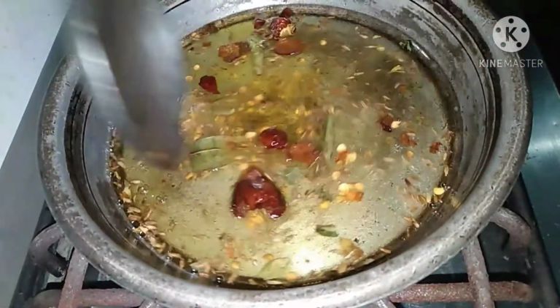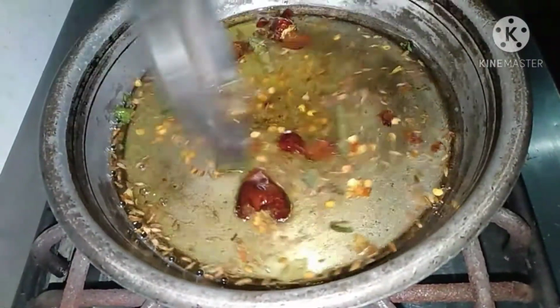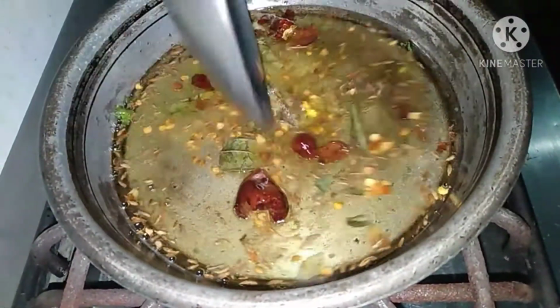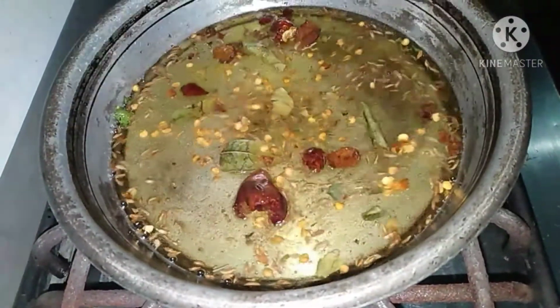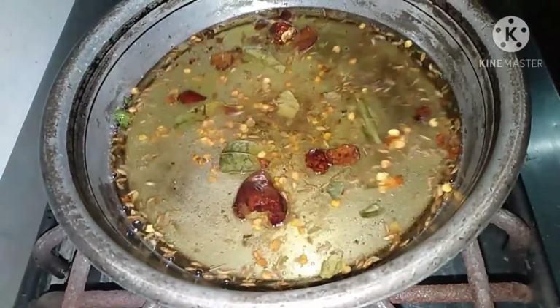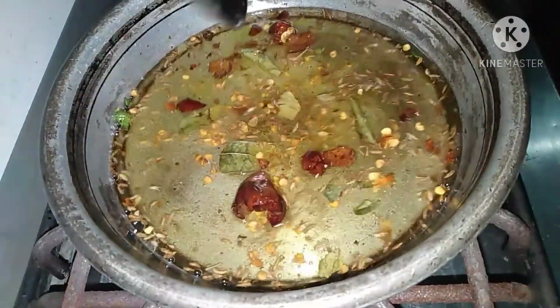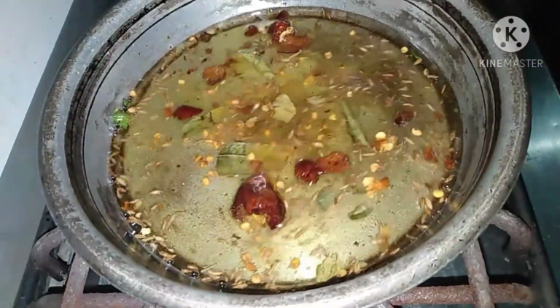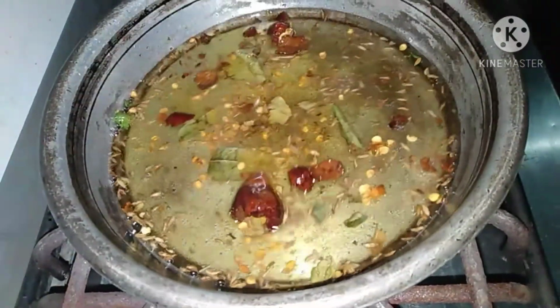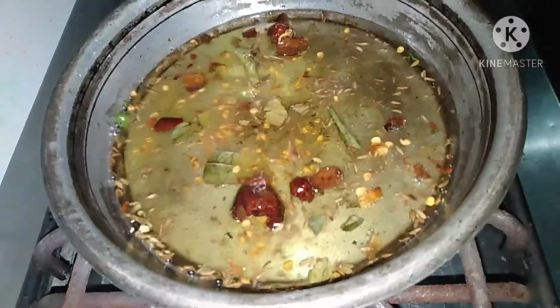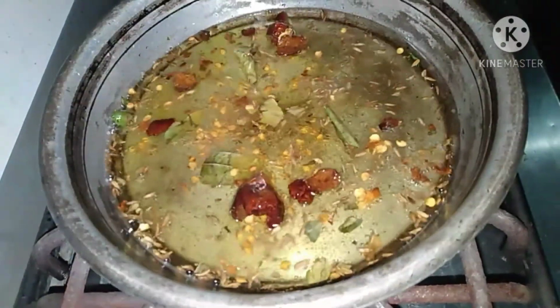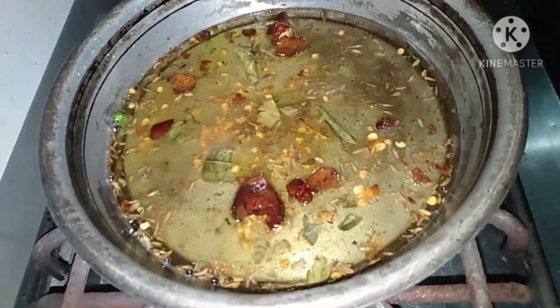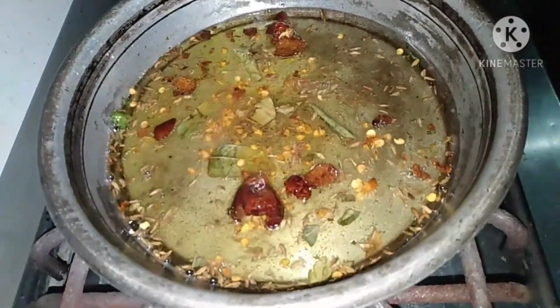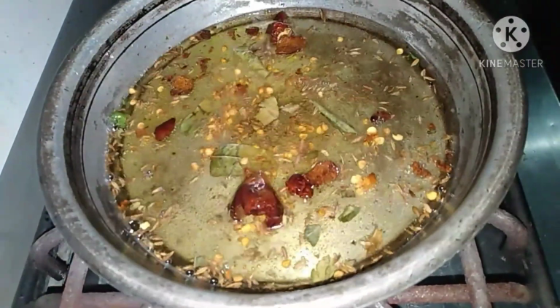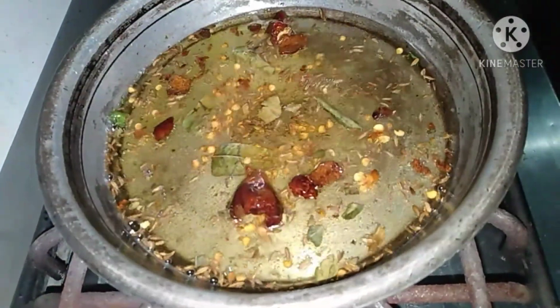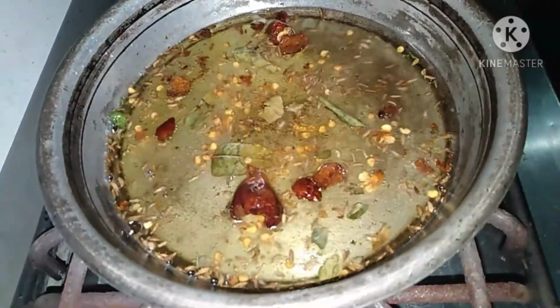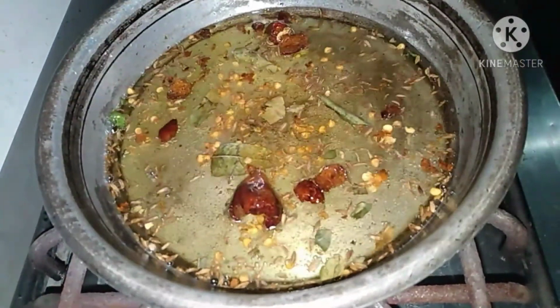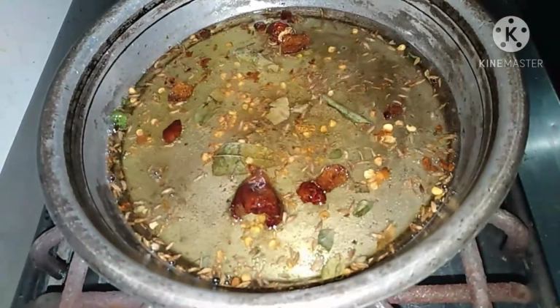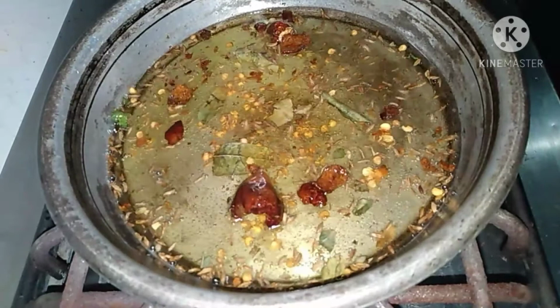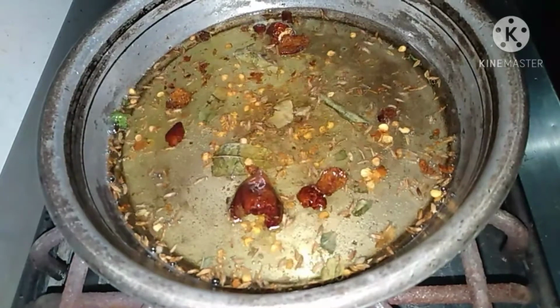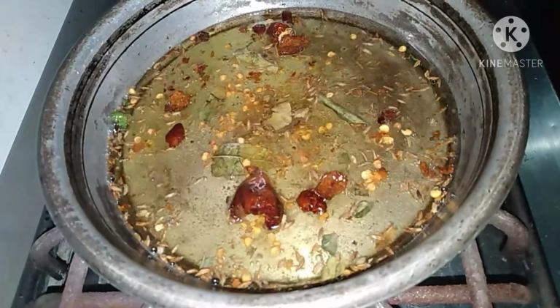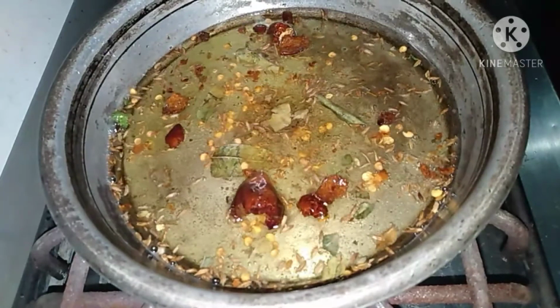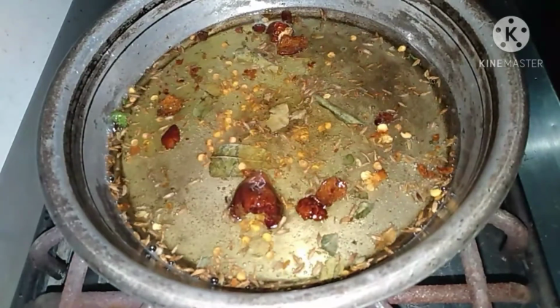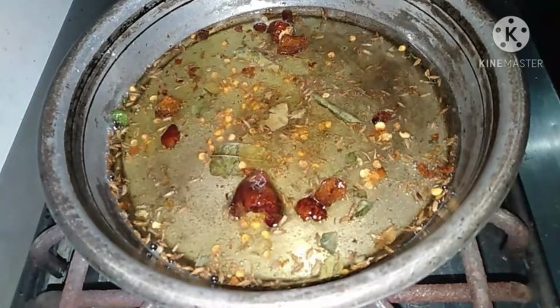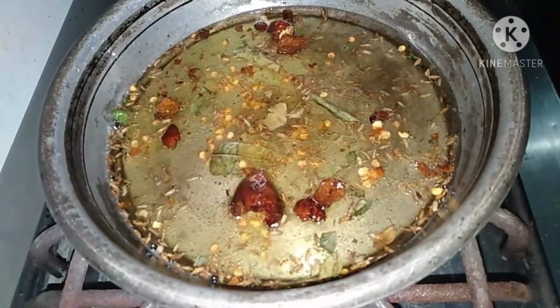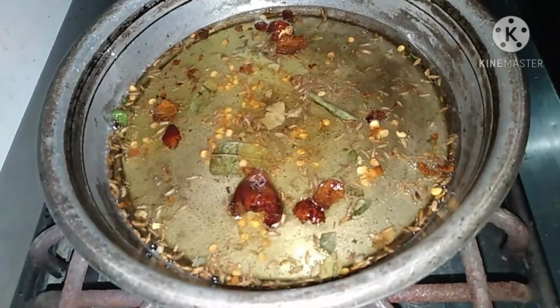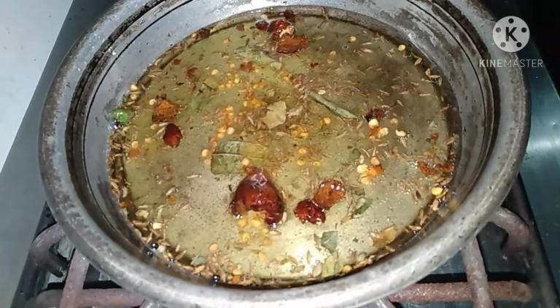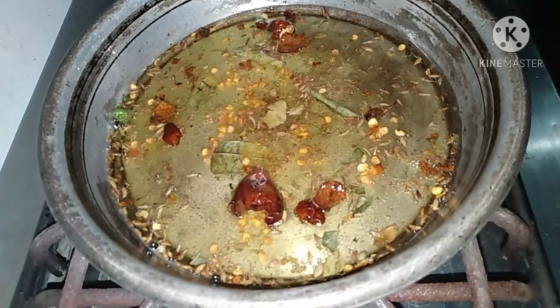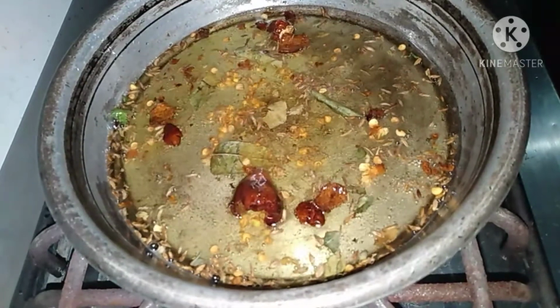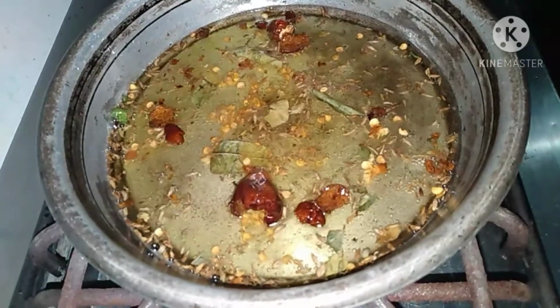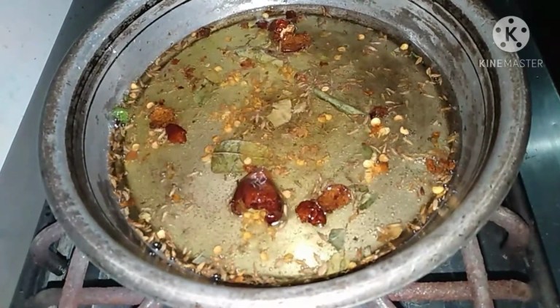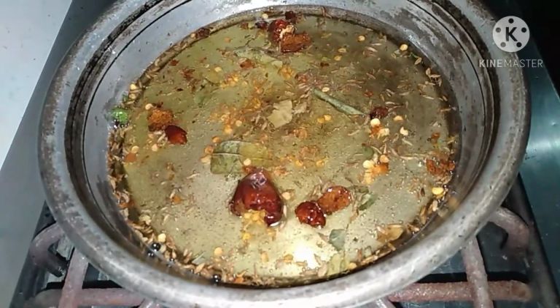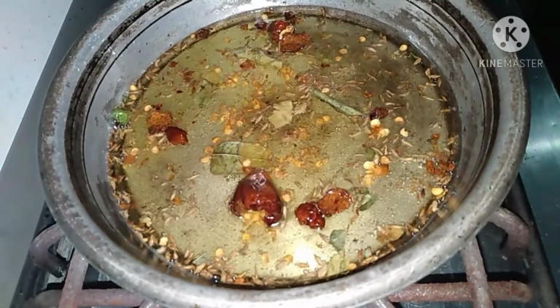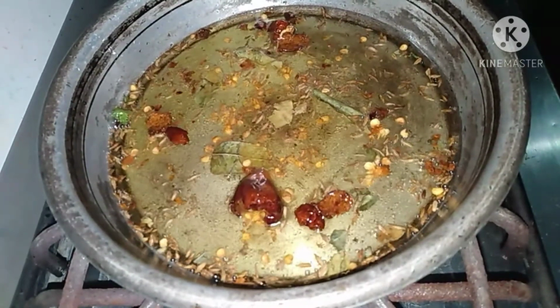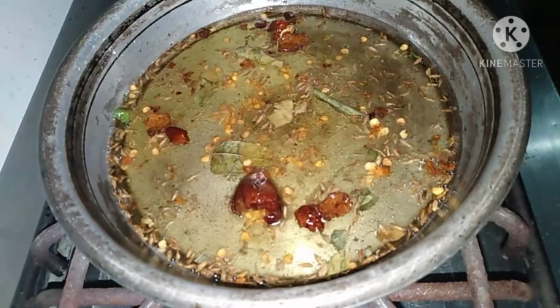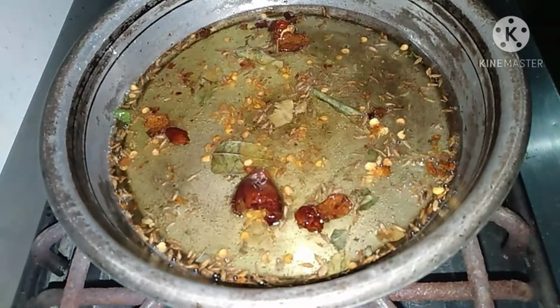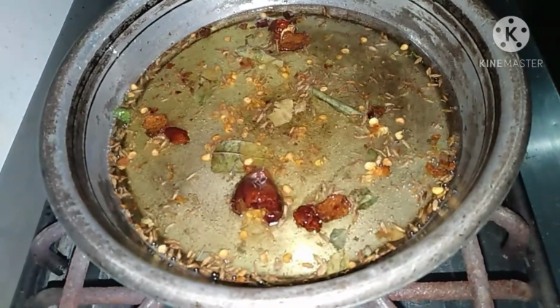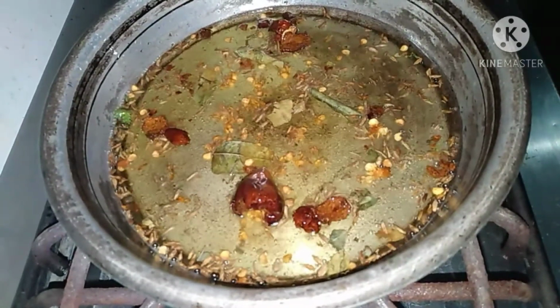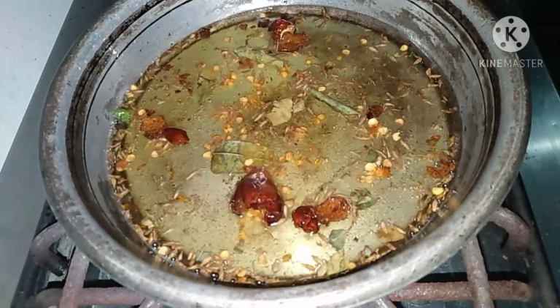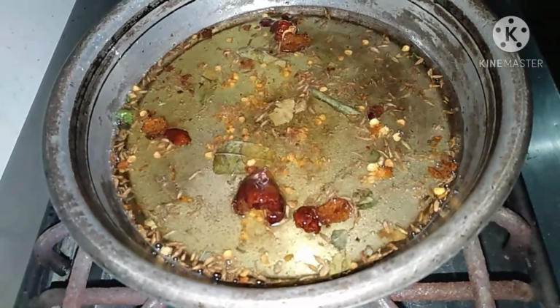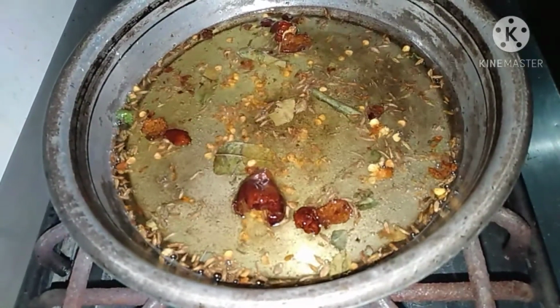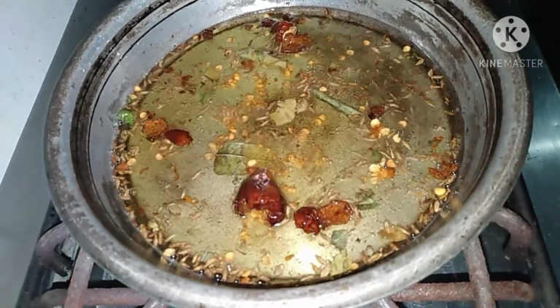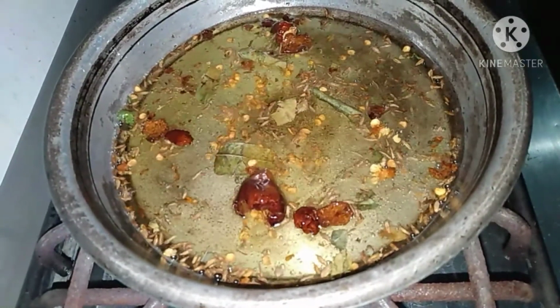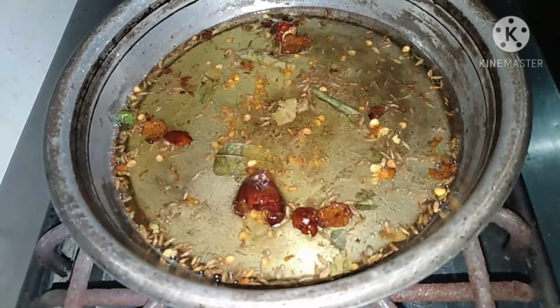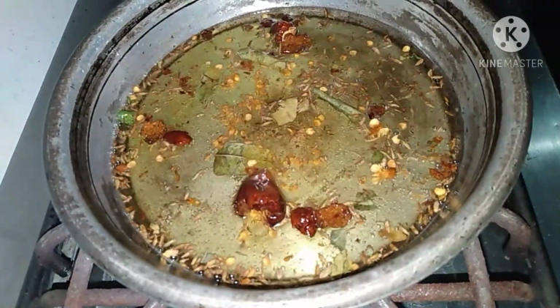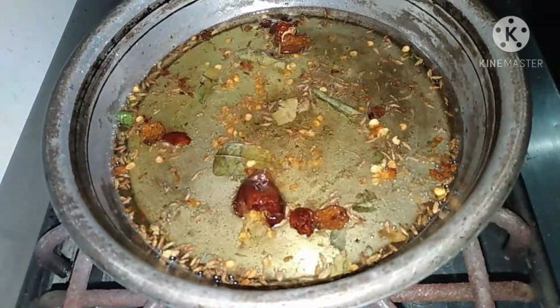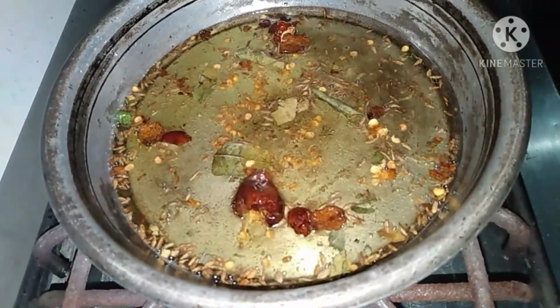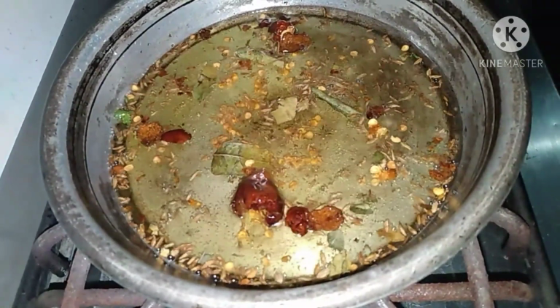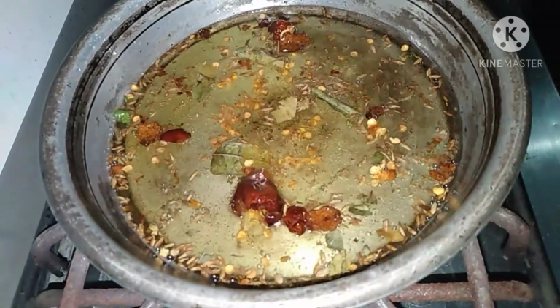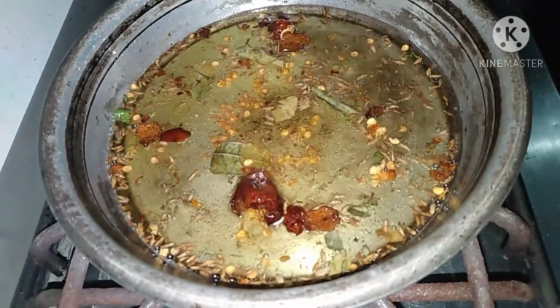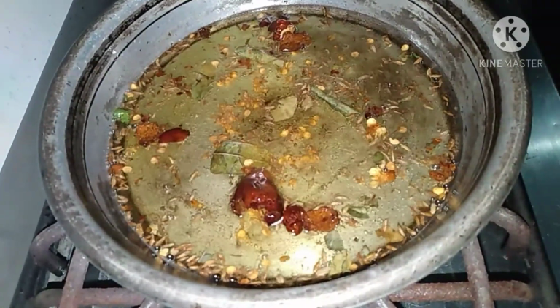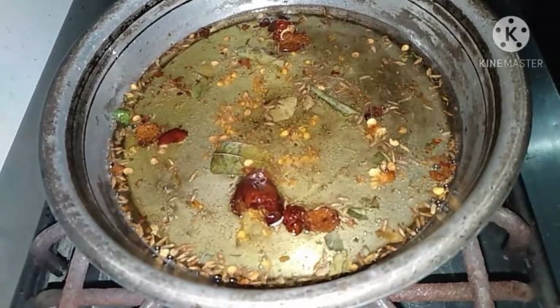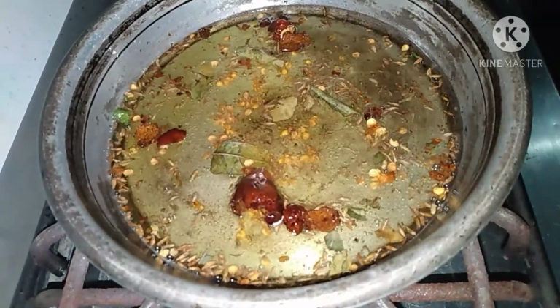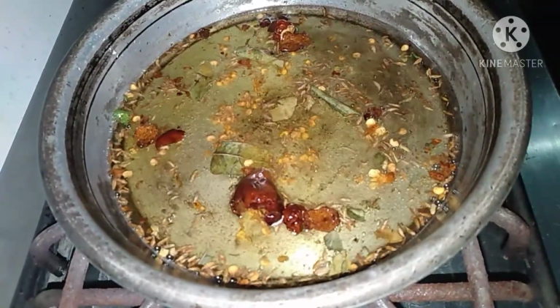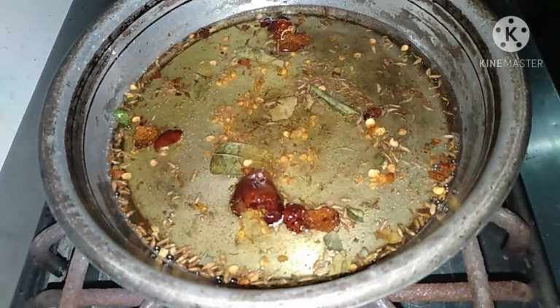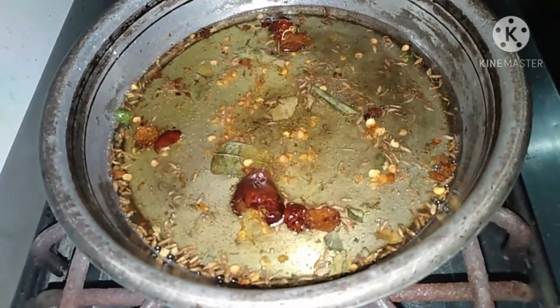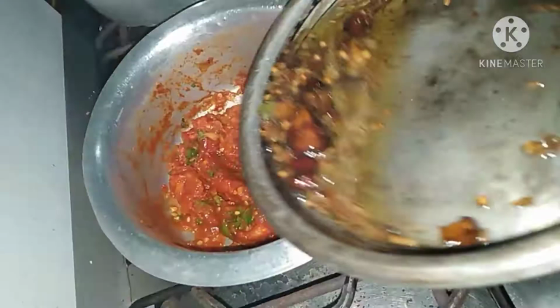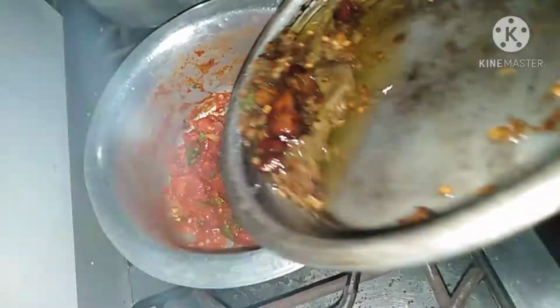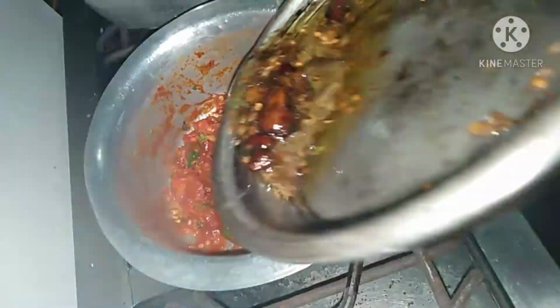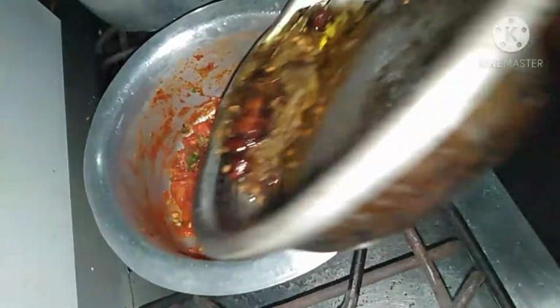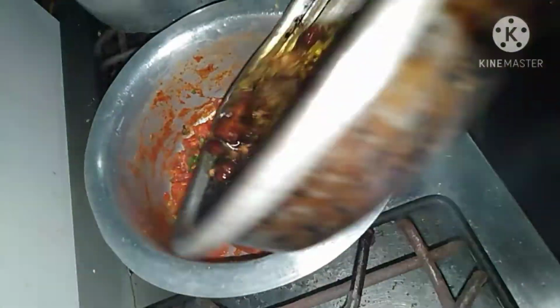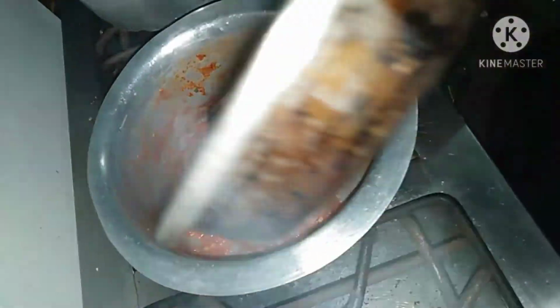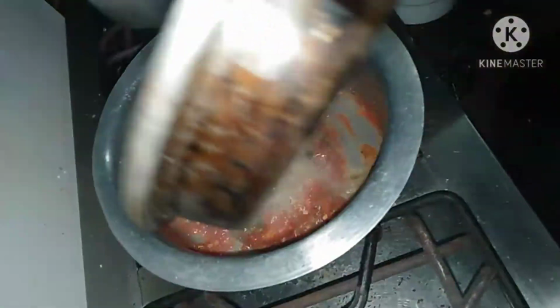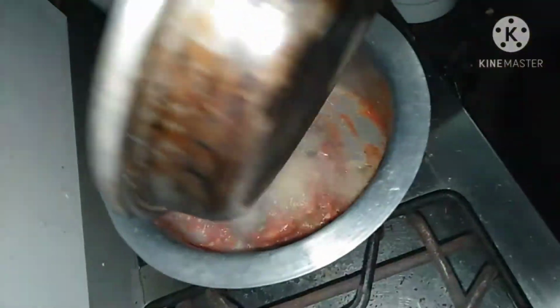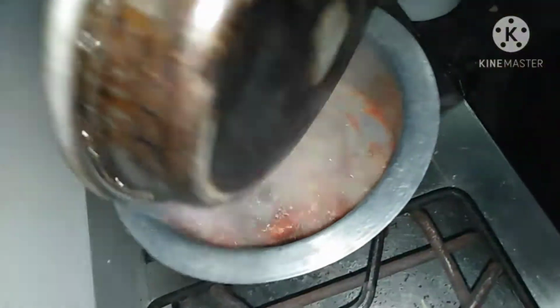I have been eating this since childhood. It is a lot of fun and I thought I would share it with you.